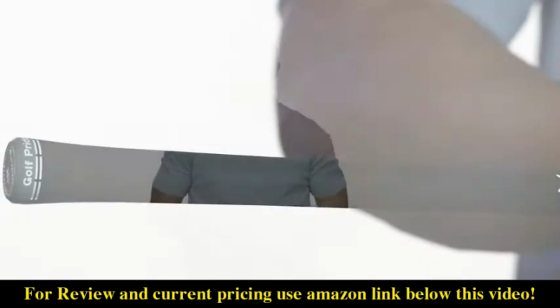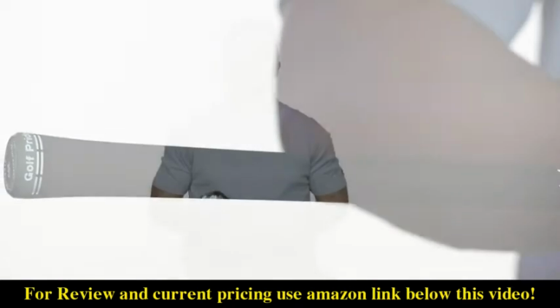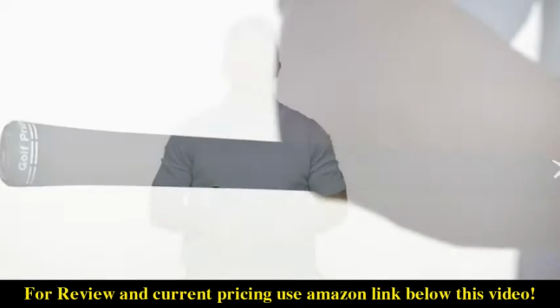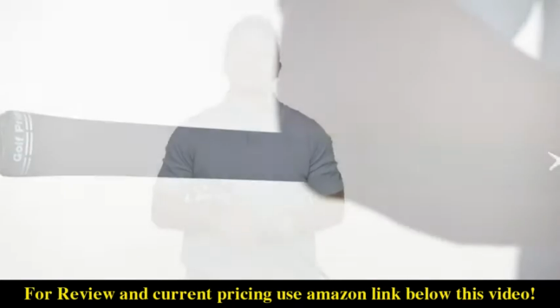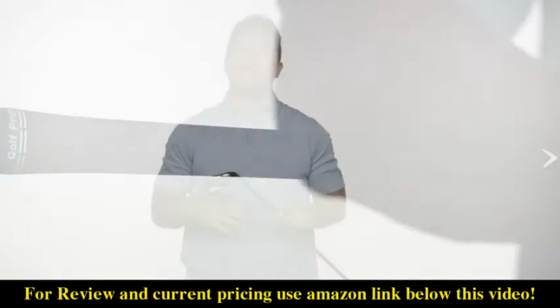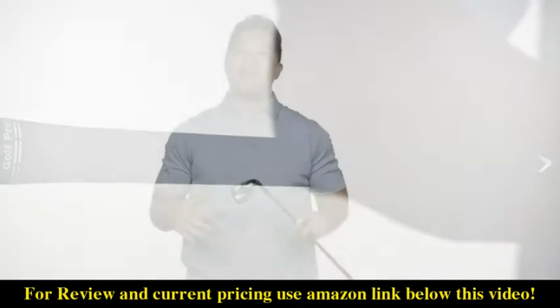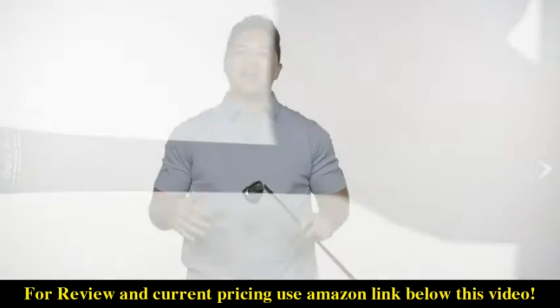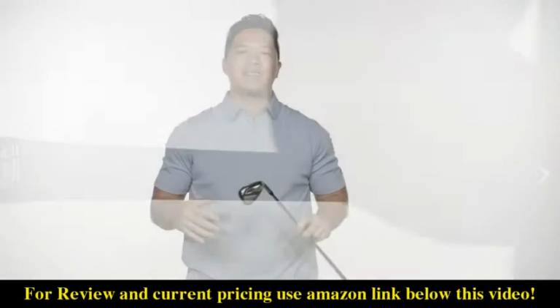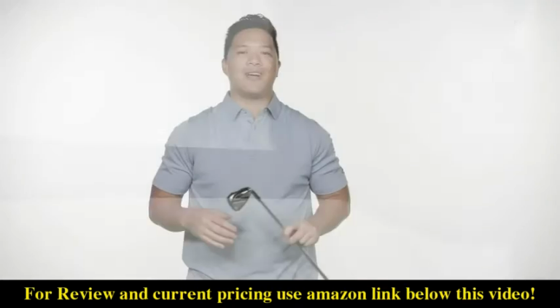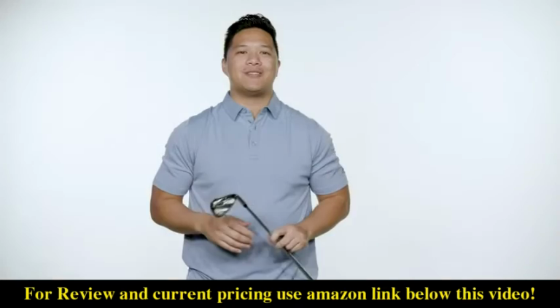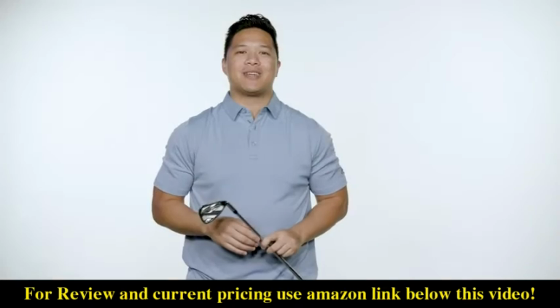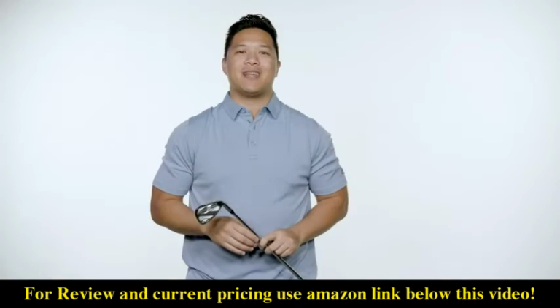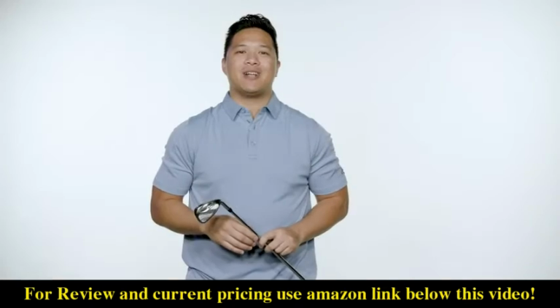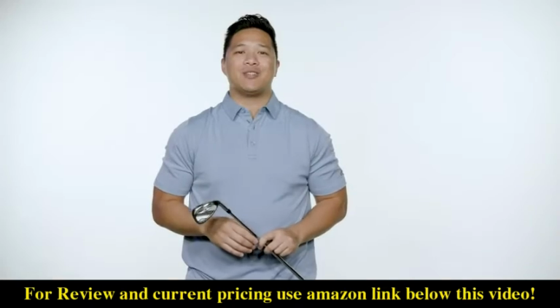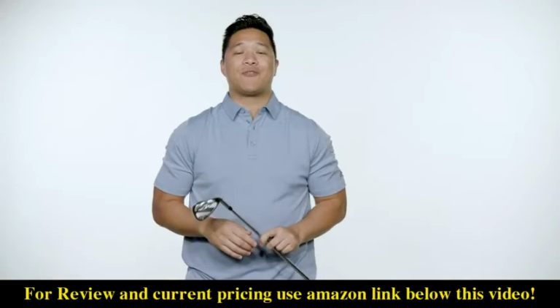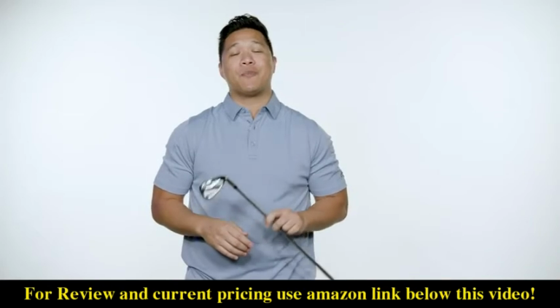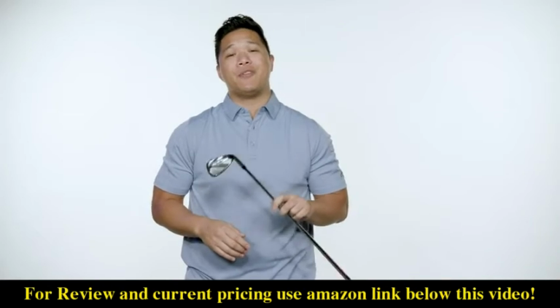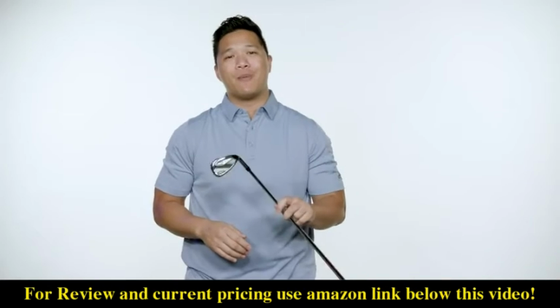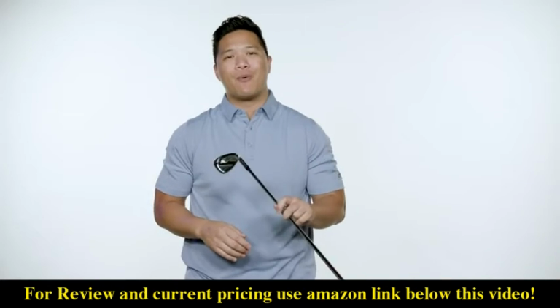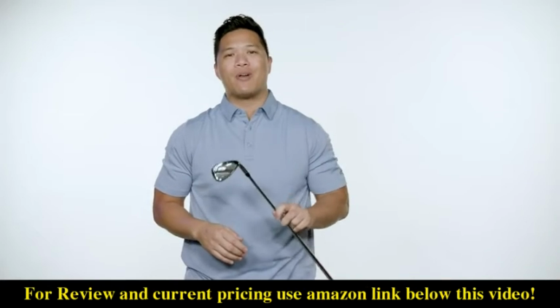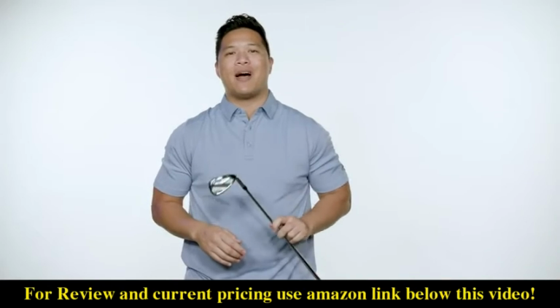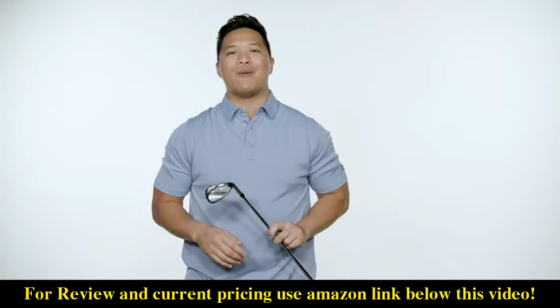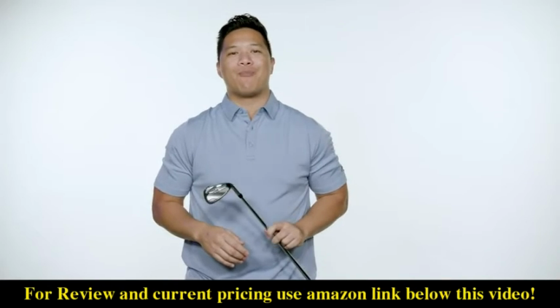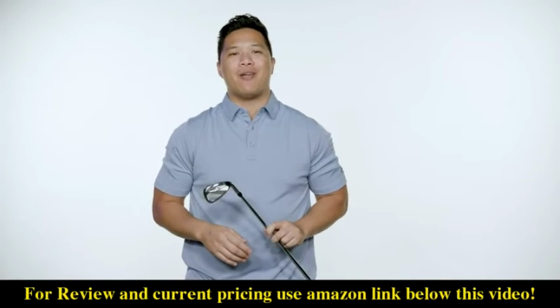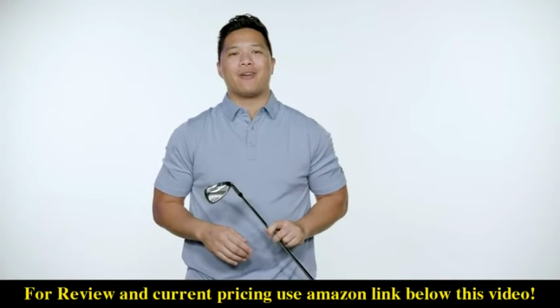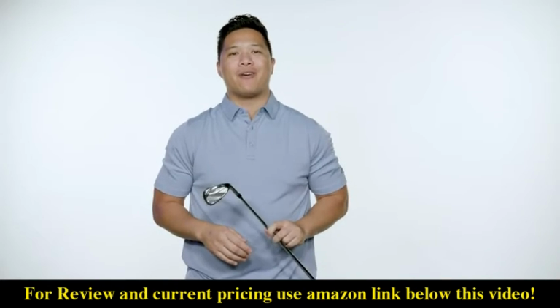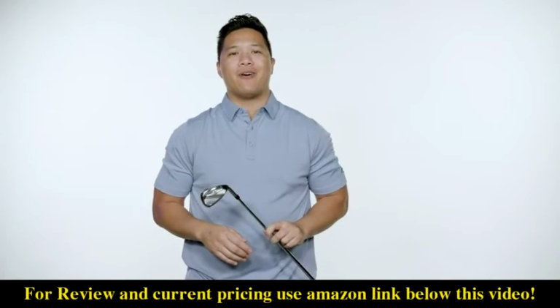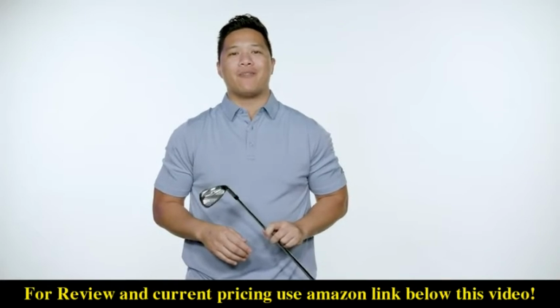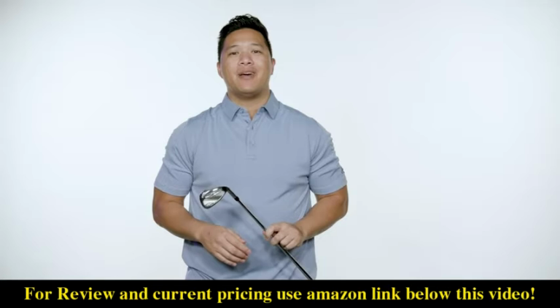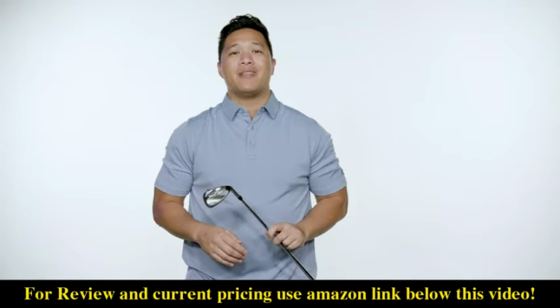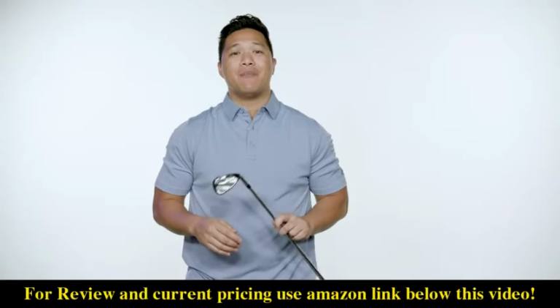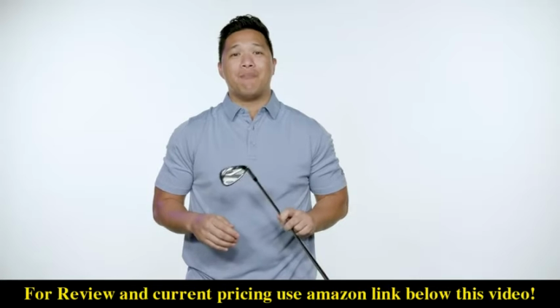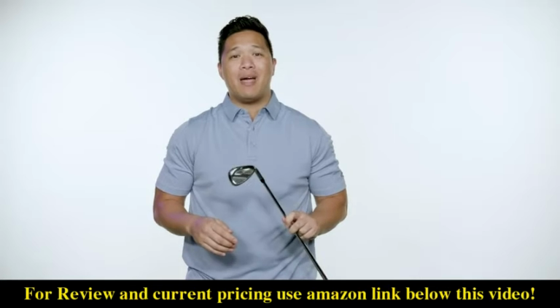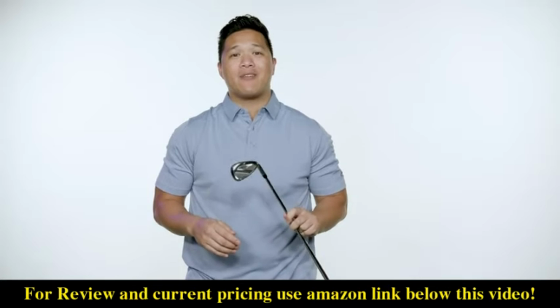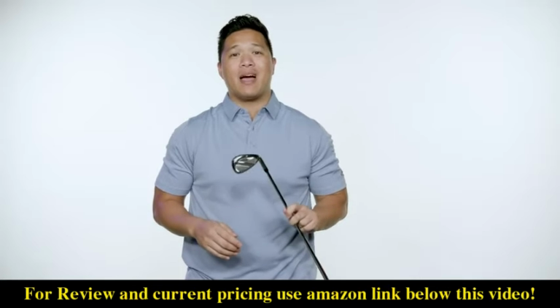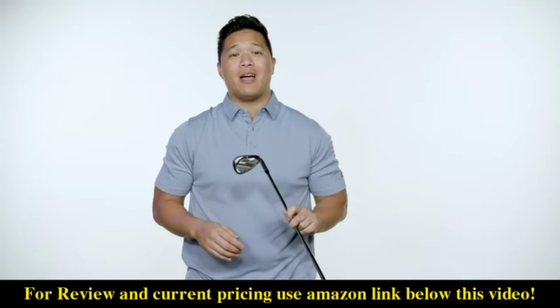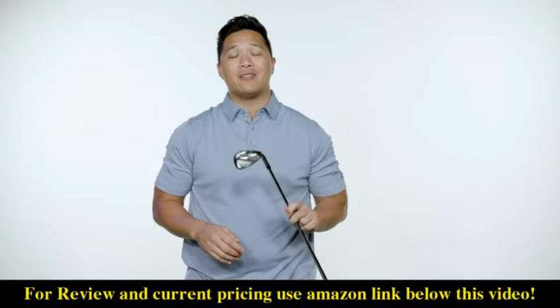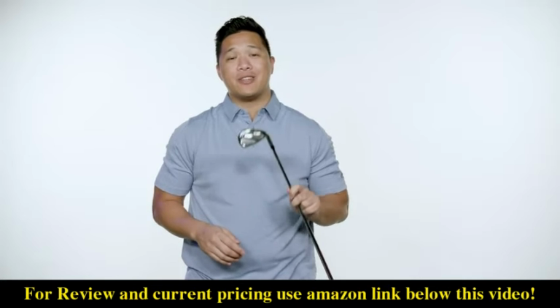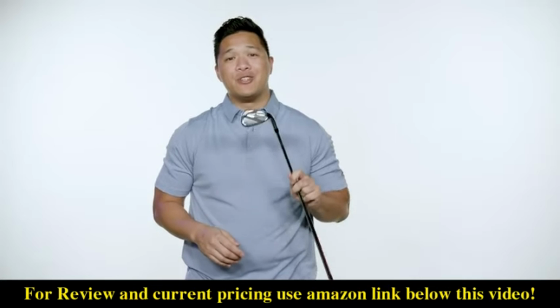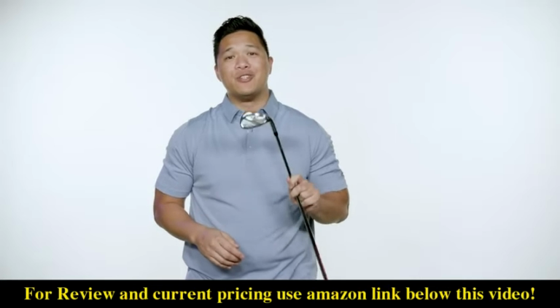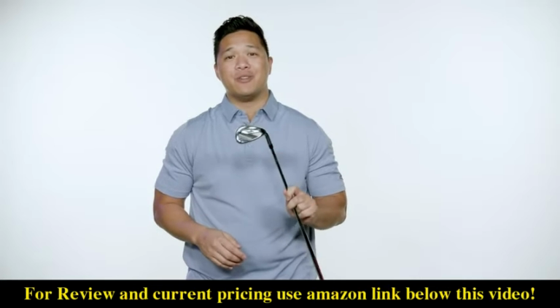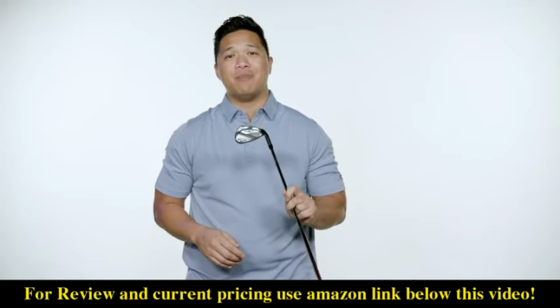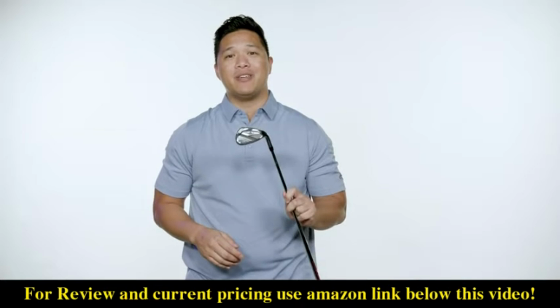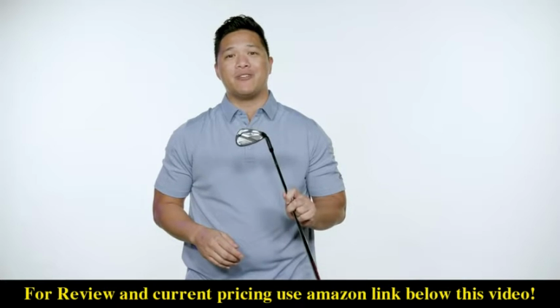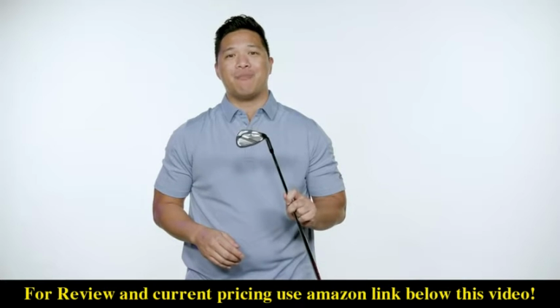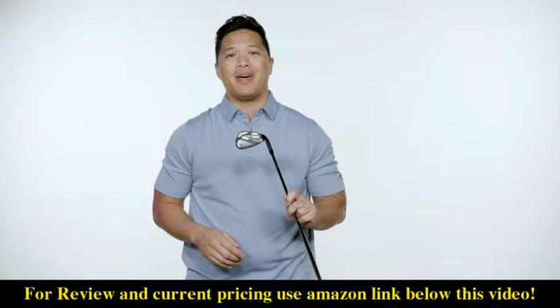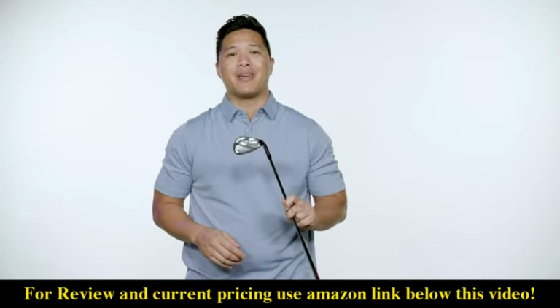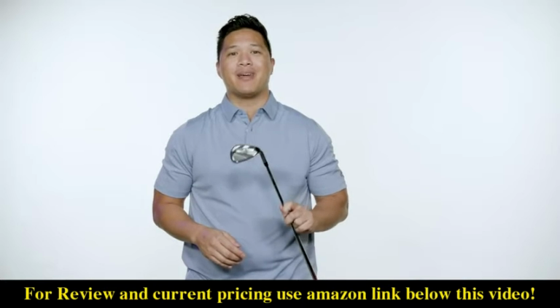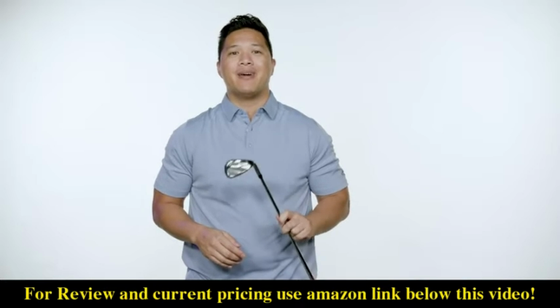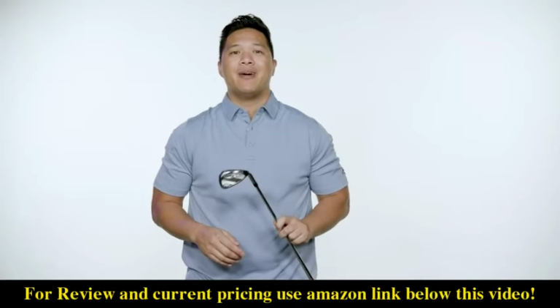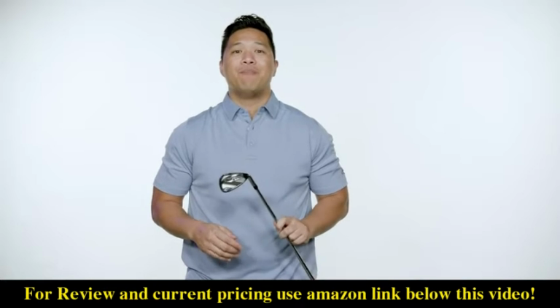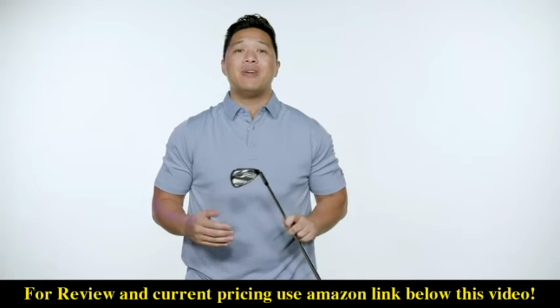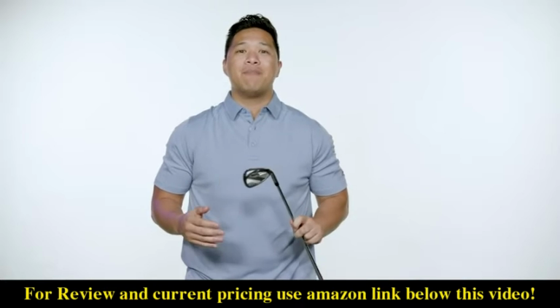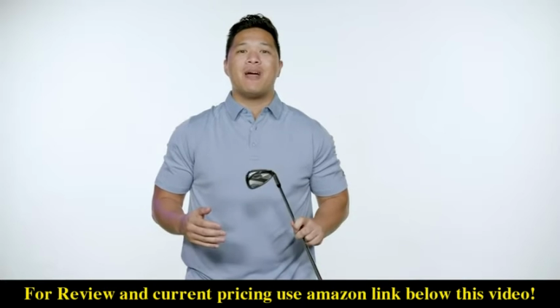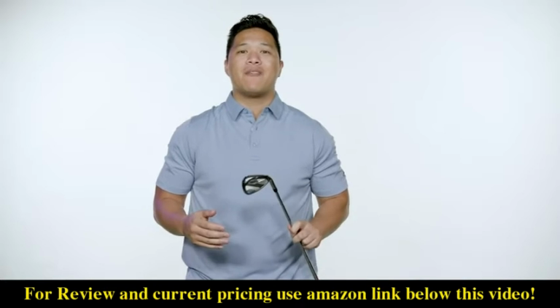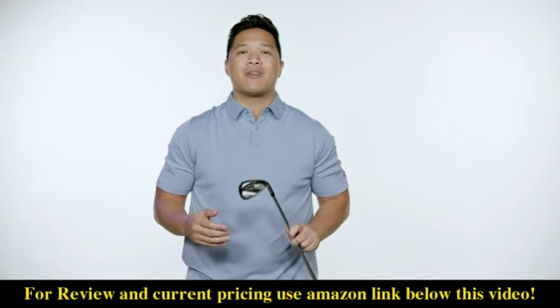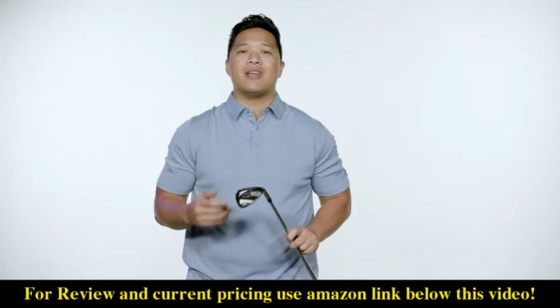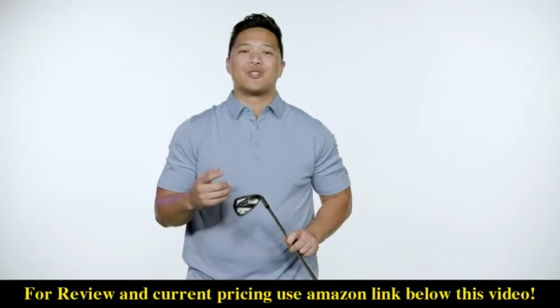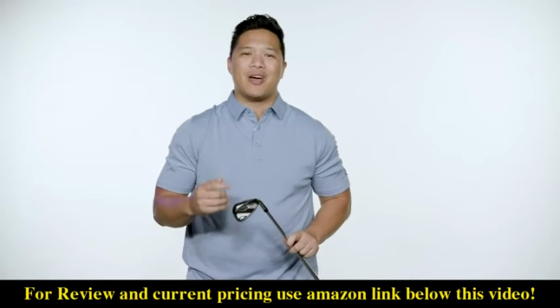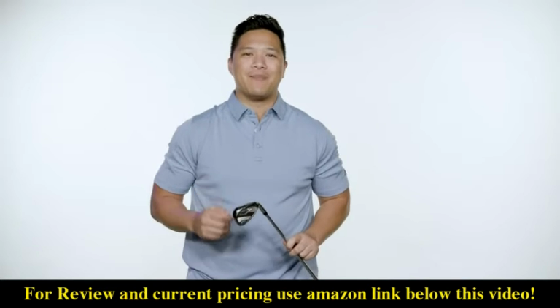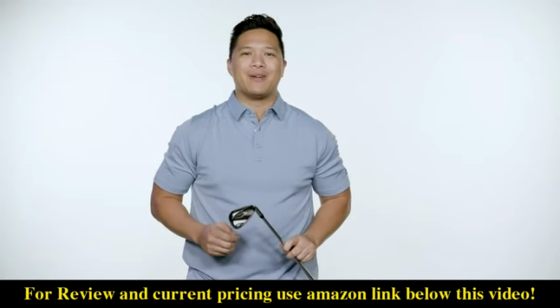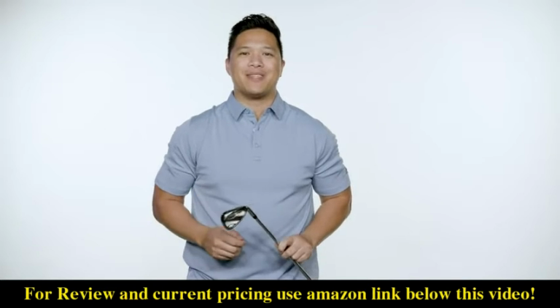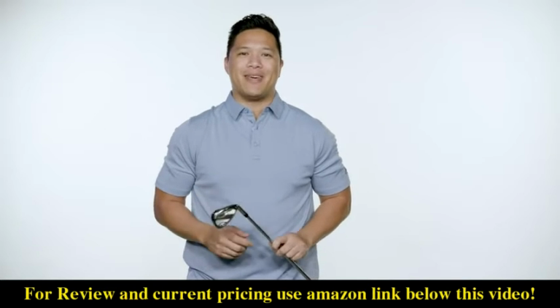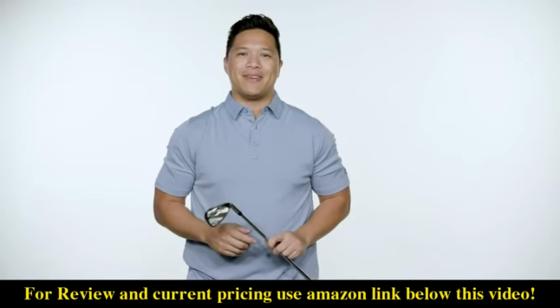They come wrapped with the Golf Pride Tour Velvet 360 soft grips. If you want the most advanced iron technology from the number one iron brand in golf, the Maverick irons should be in your bag — be a maverick and try them out today.